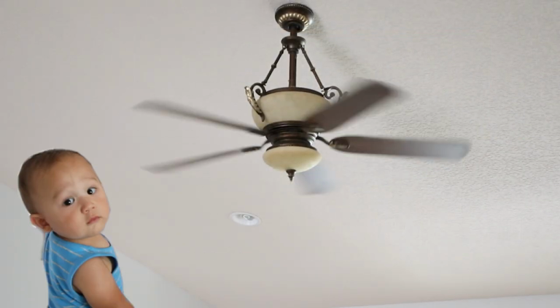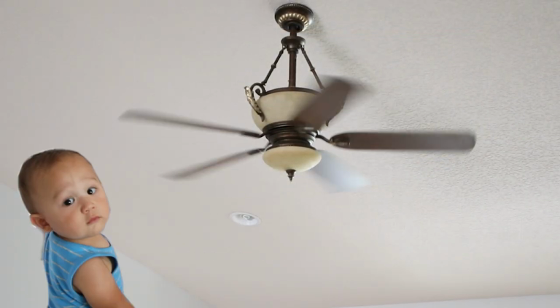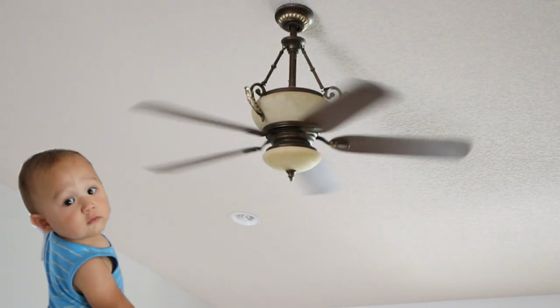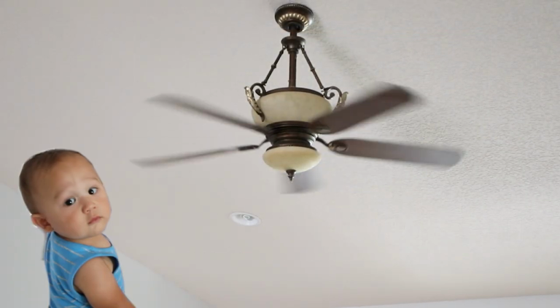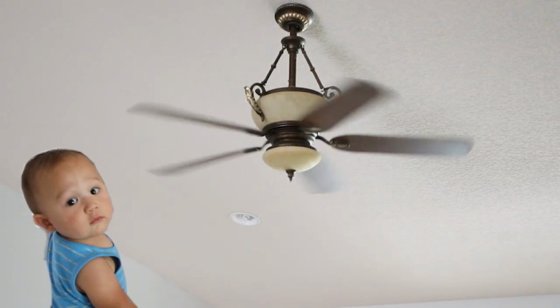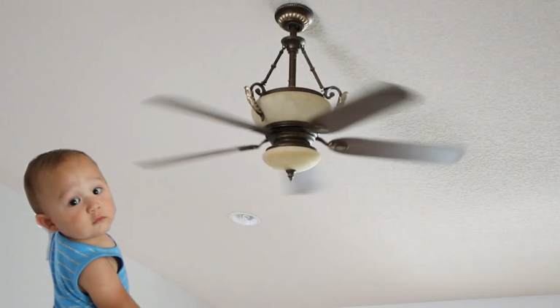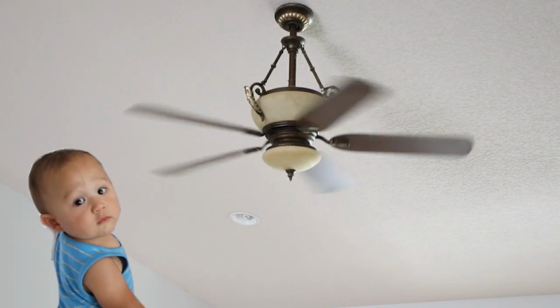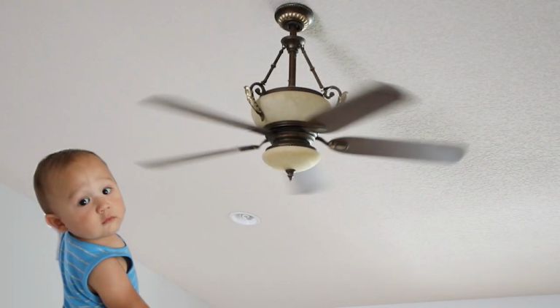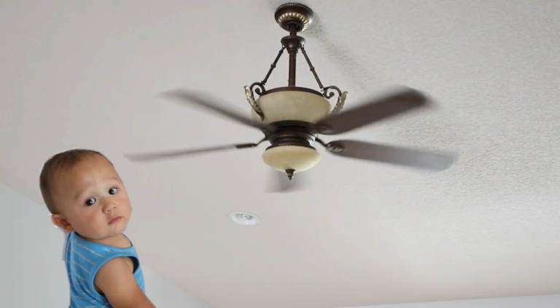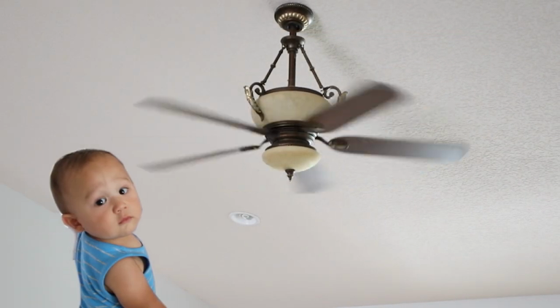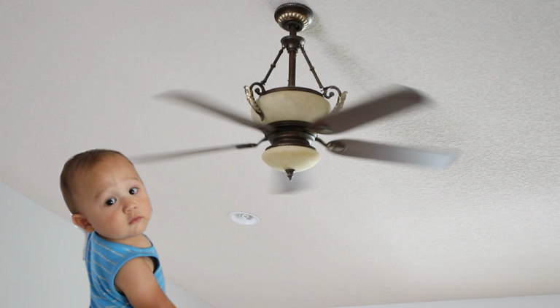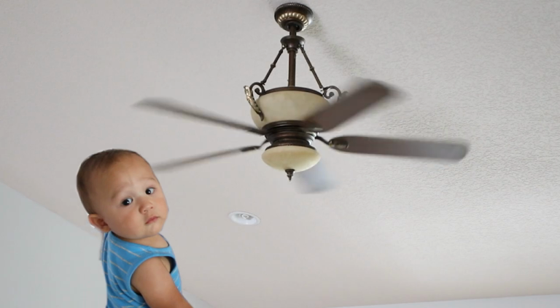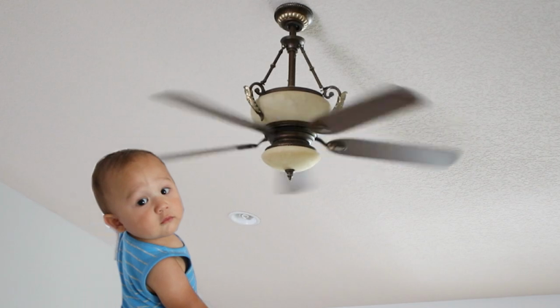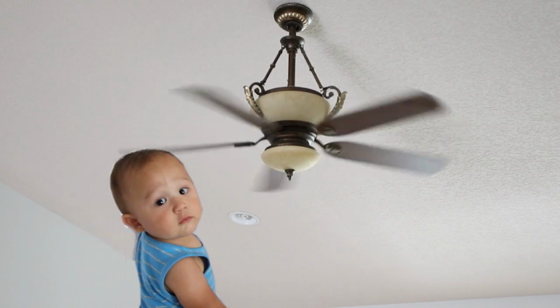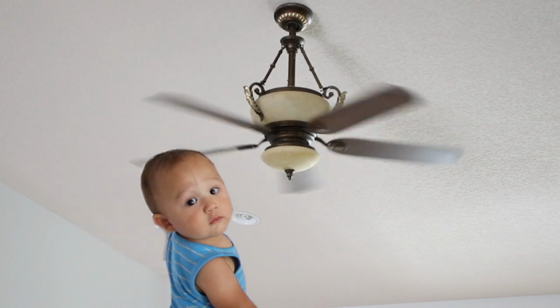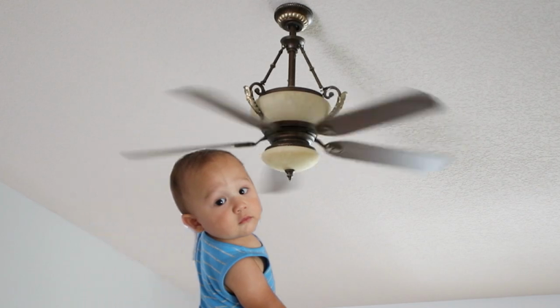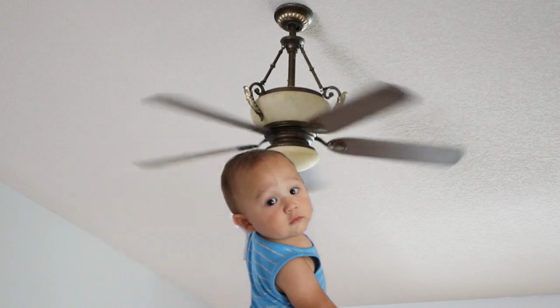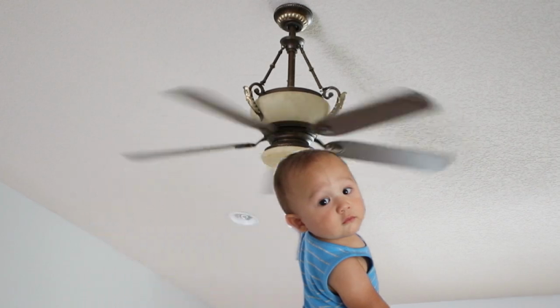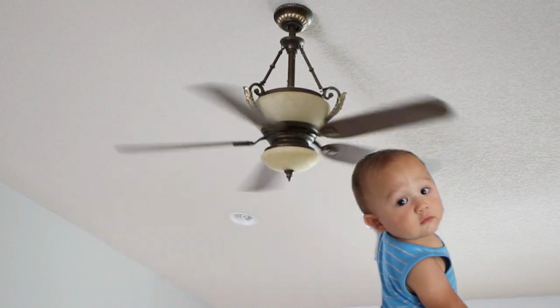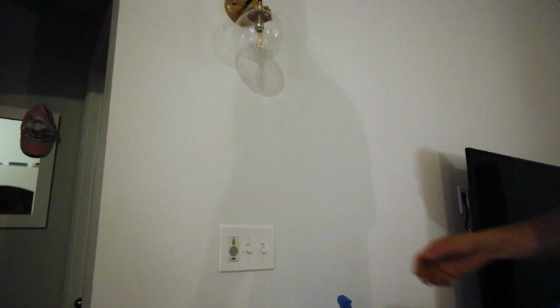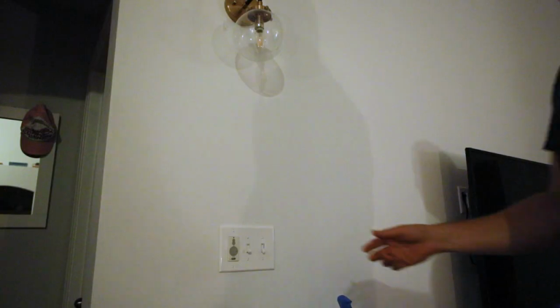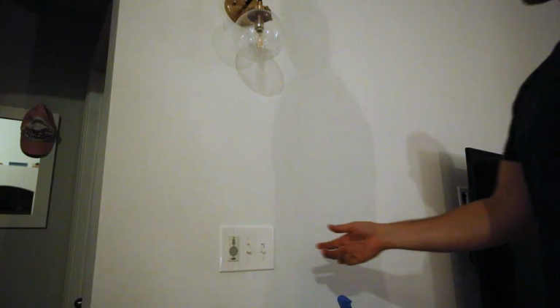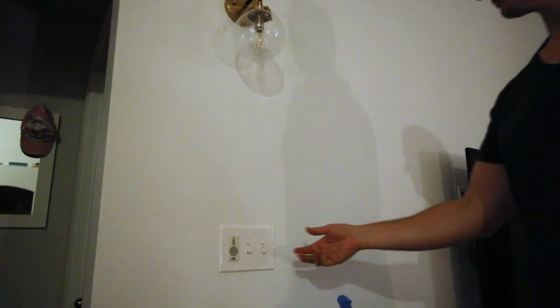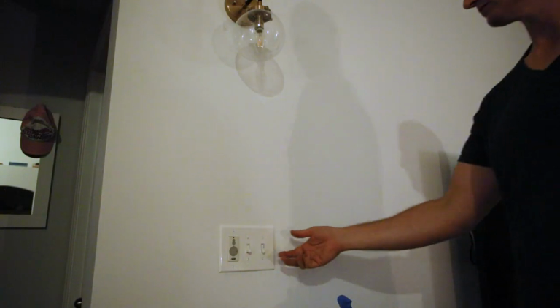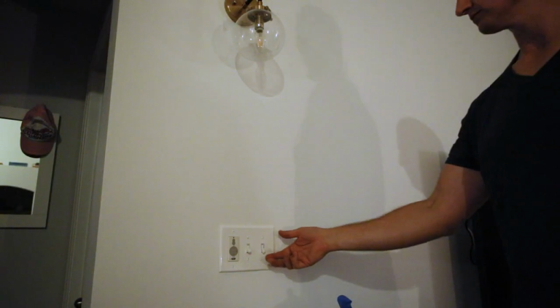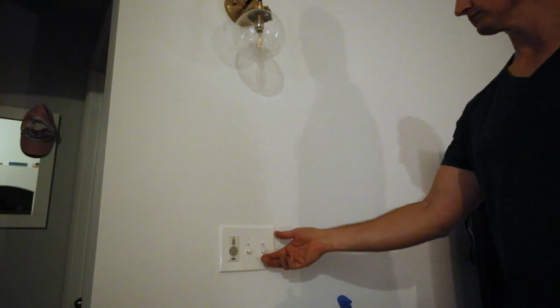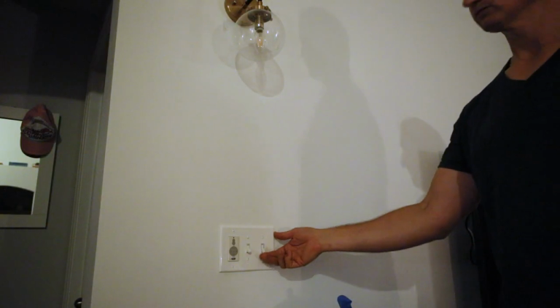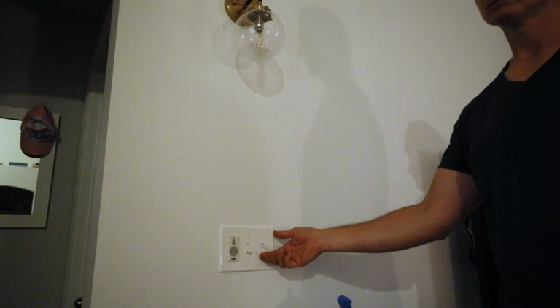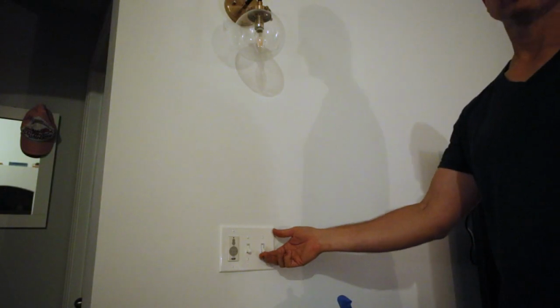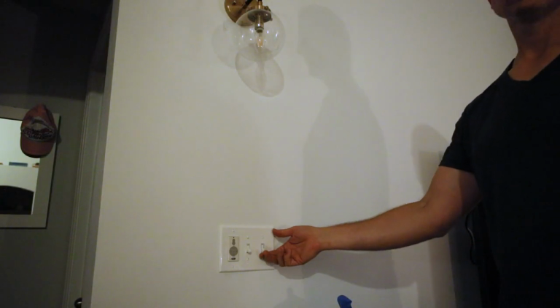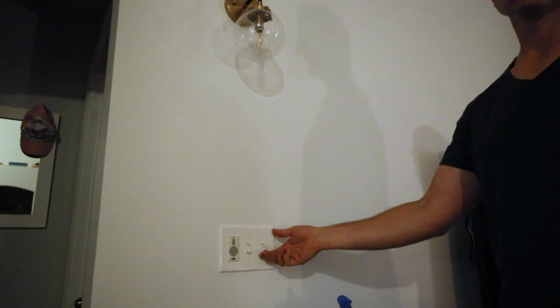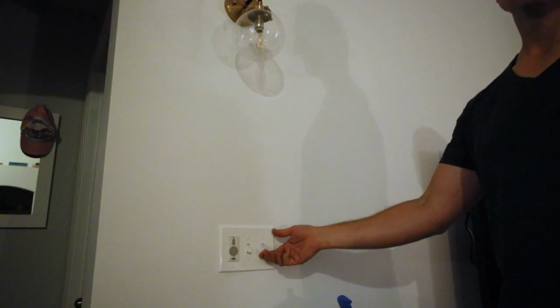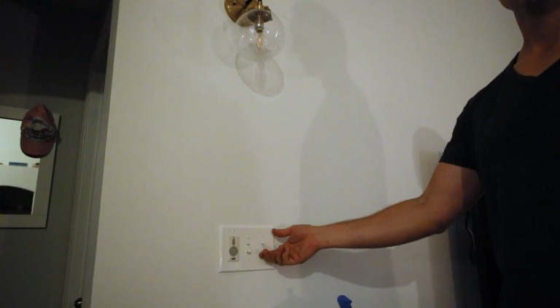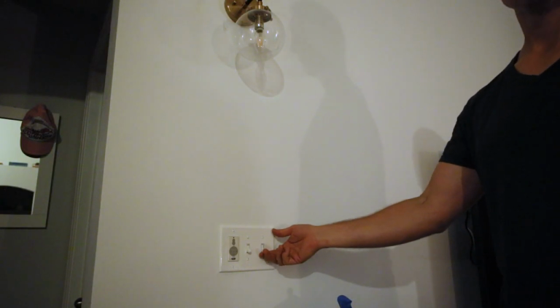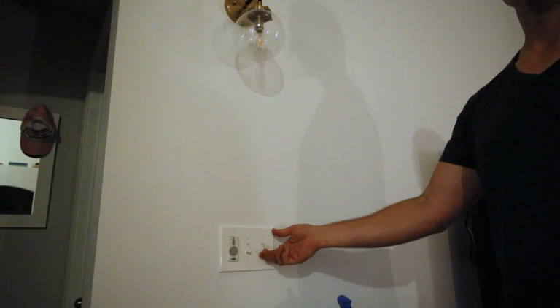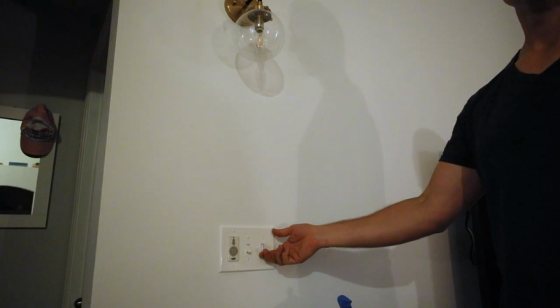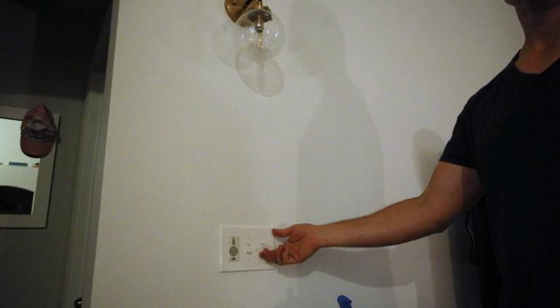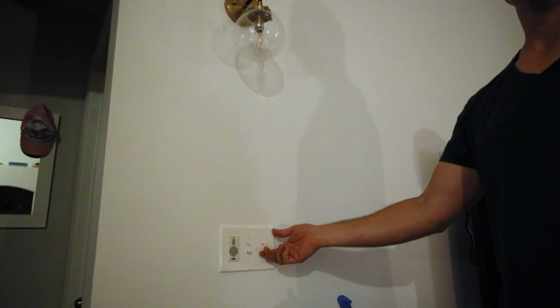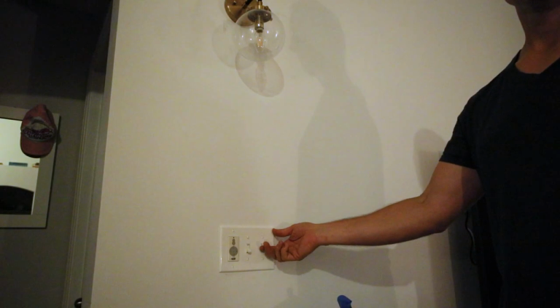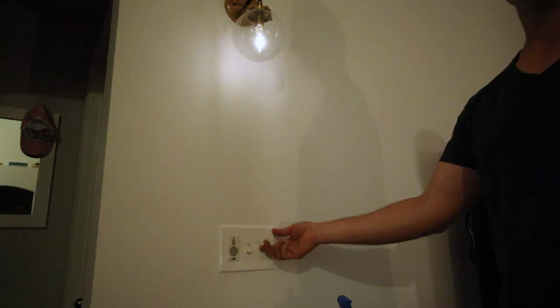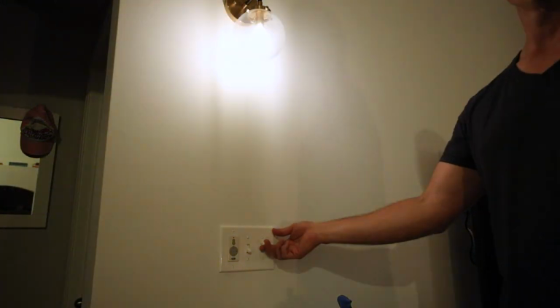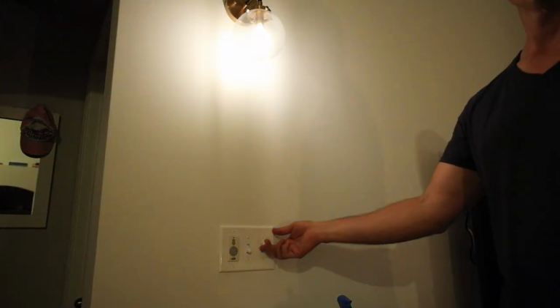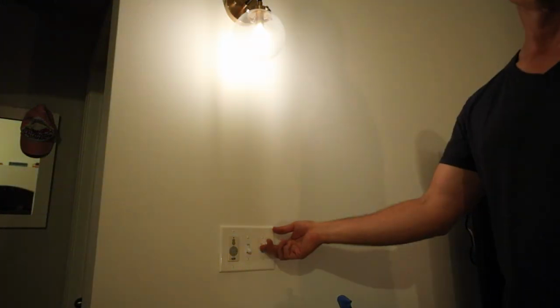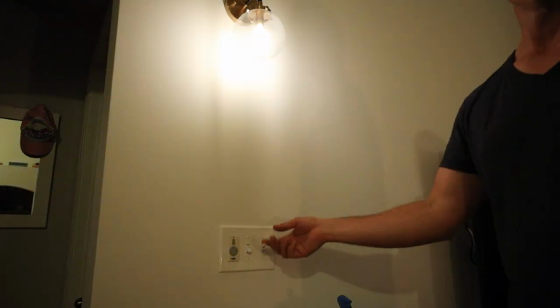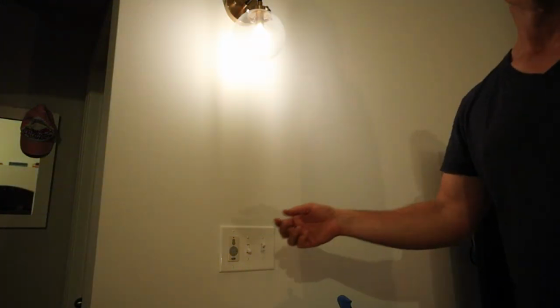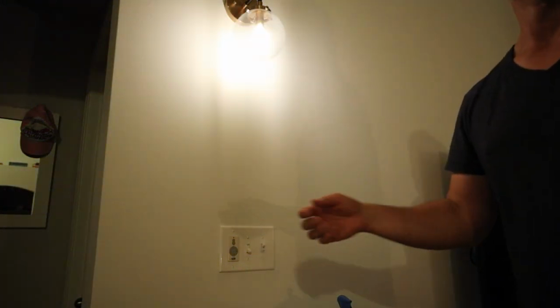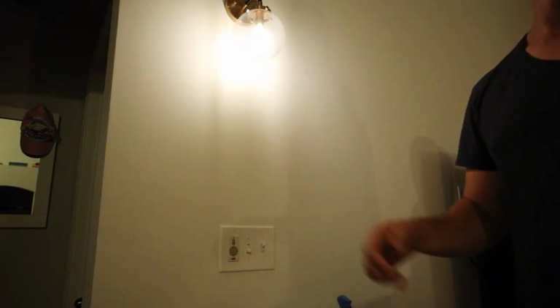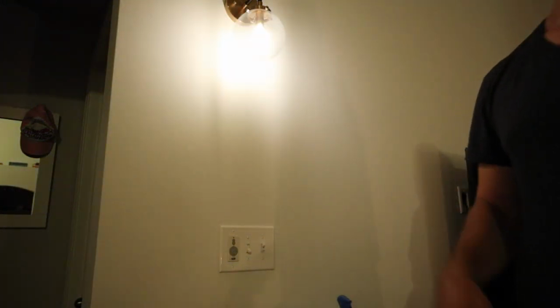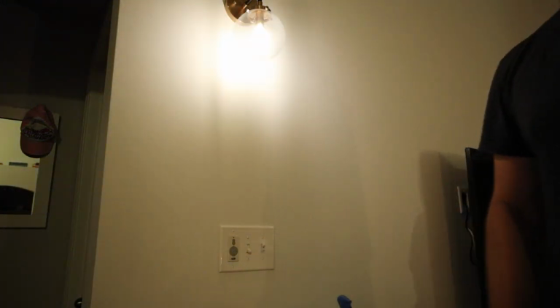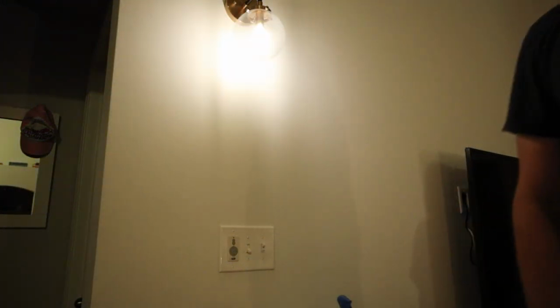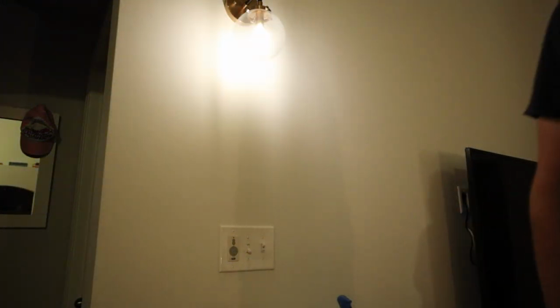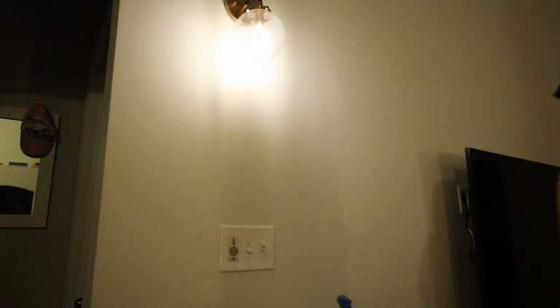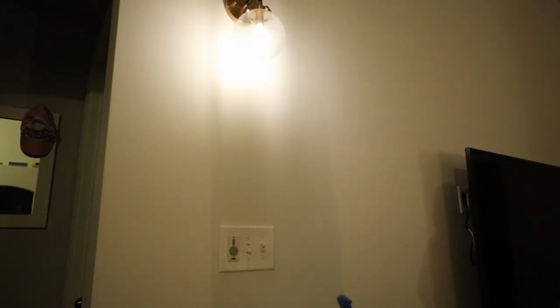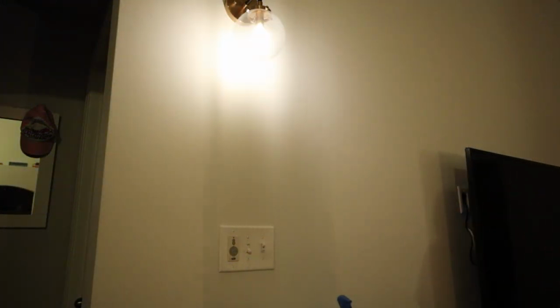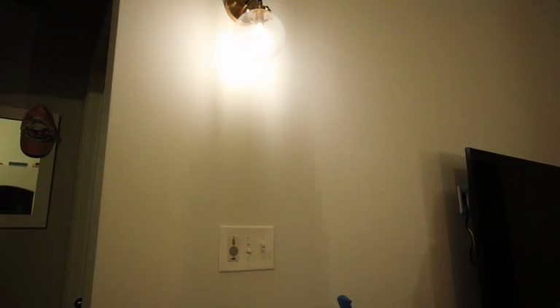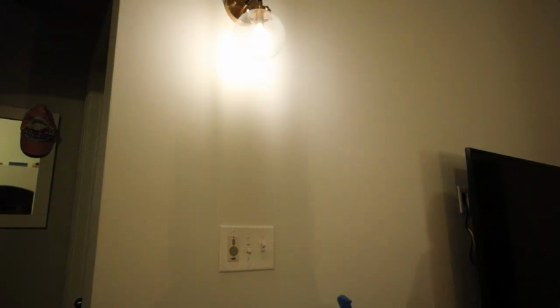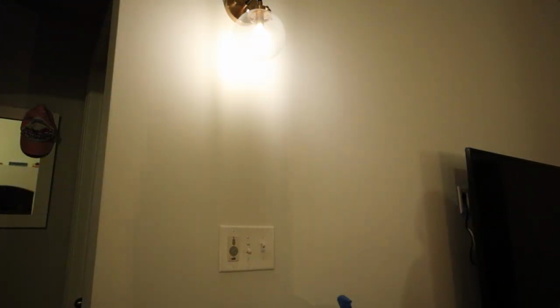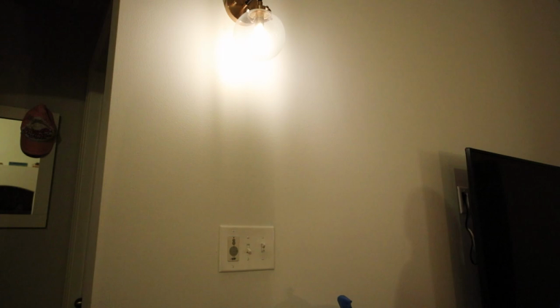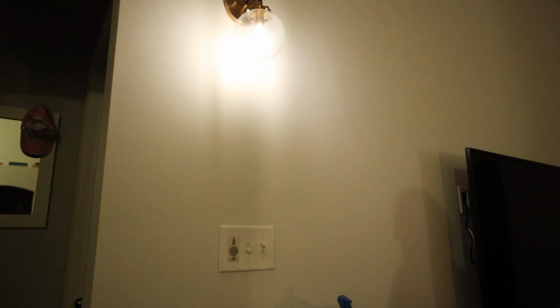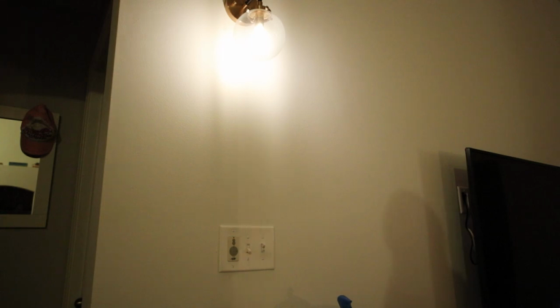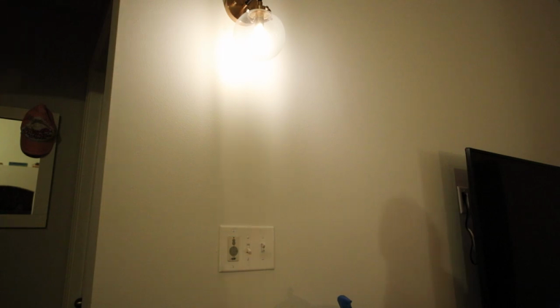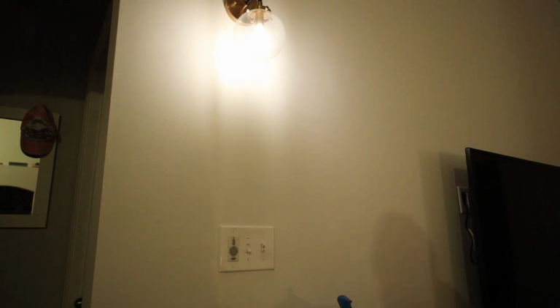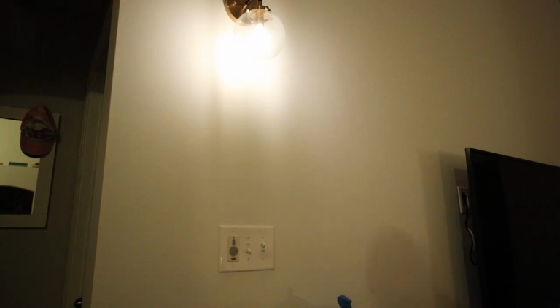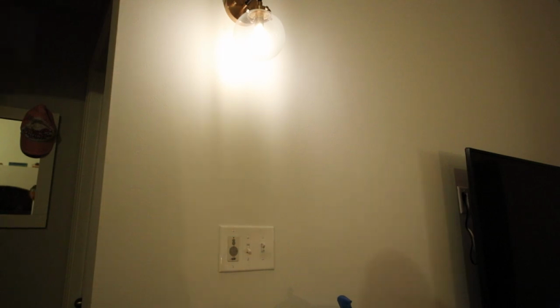If you found this video helpful, please consider subscribing and give the video a thumbs up. If you want to see what I did to make use of these extra switches, stay tuned for the next video. Thanks for watching.